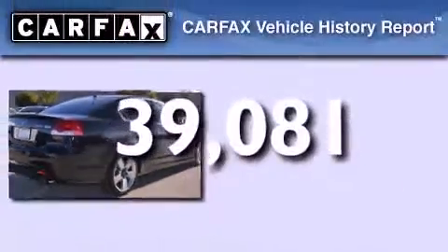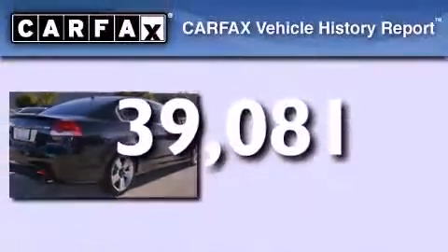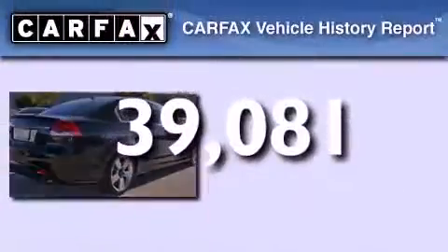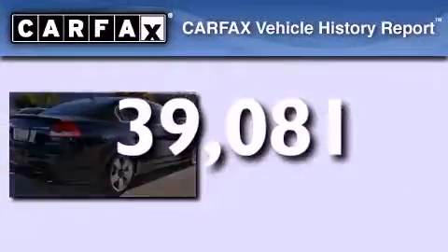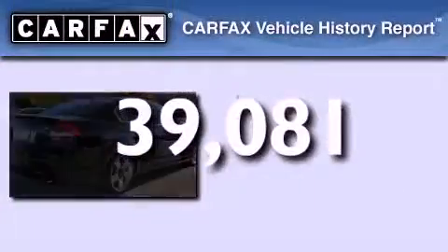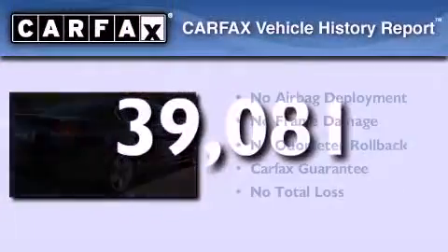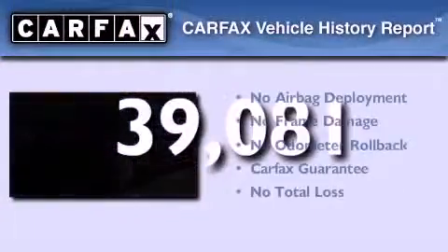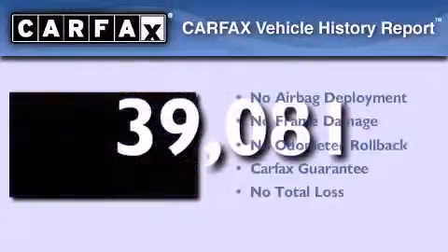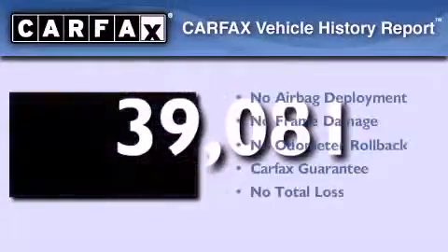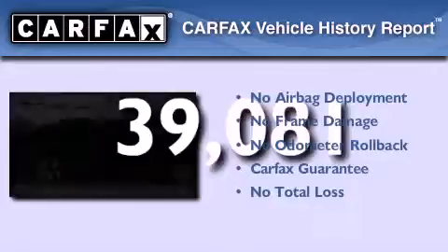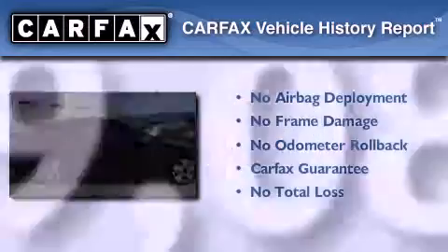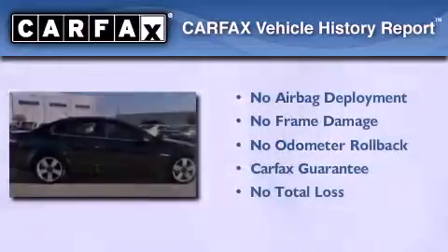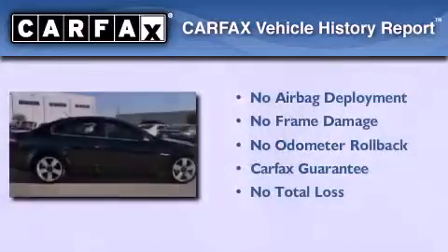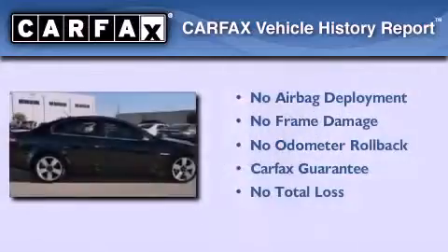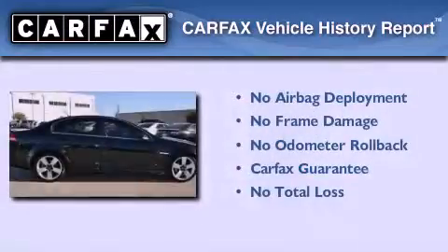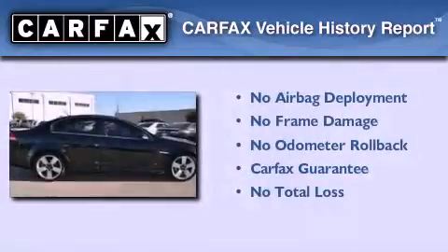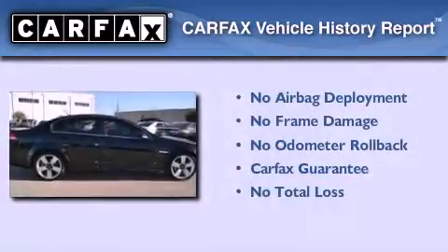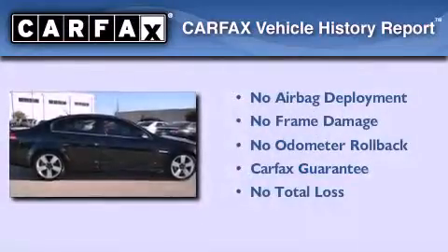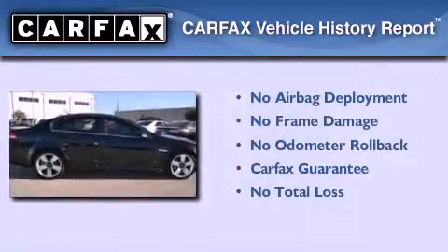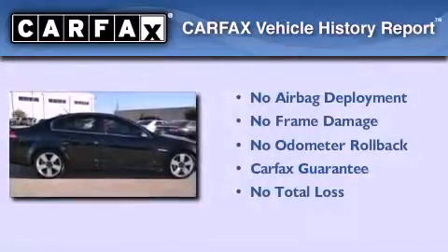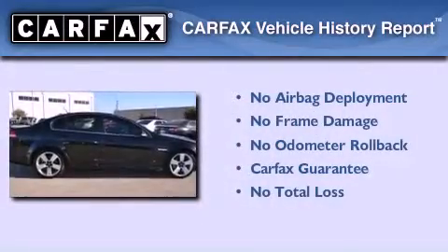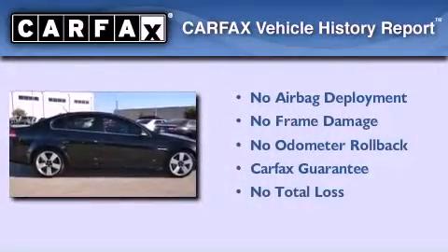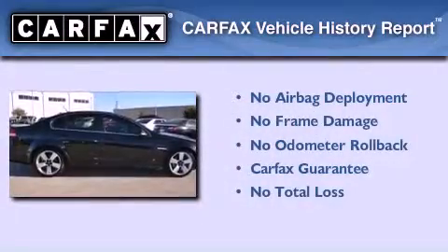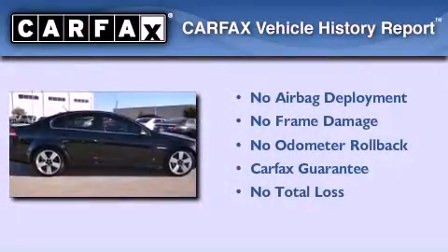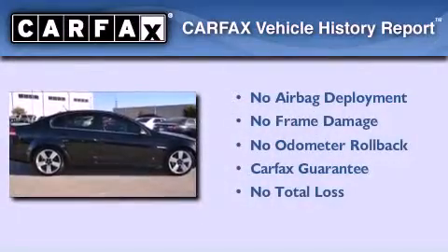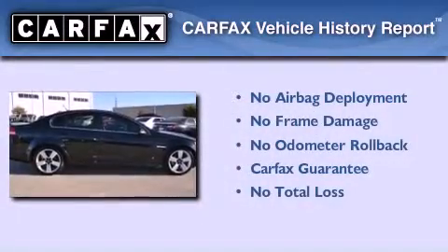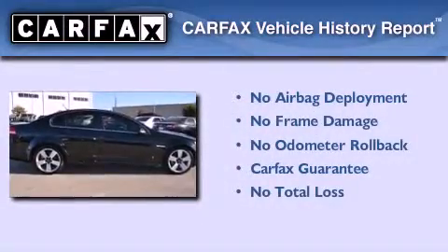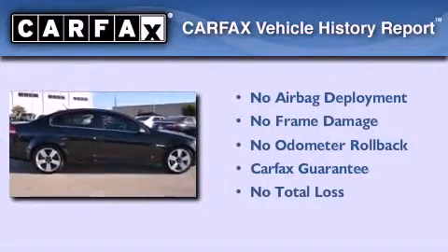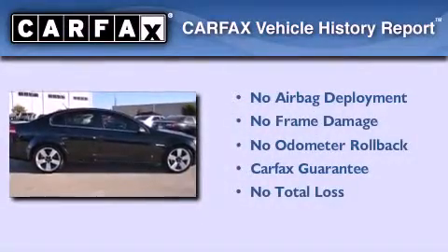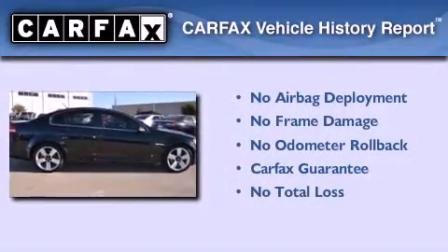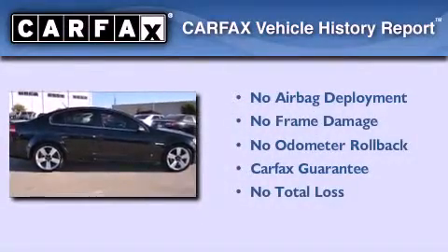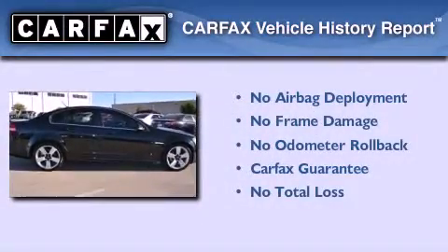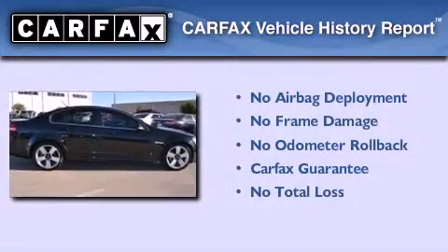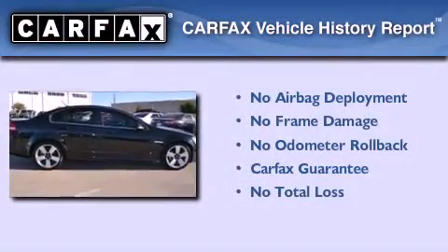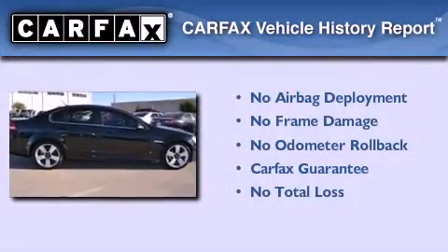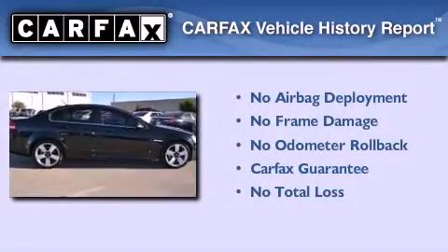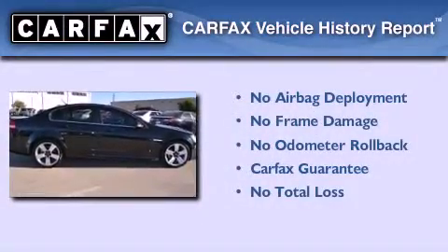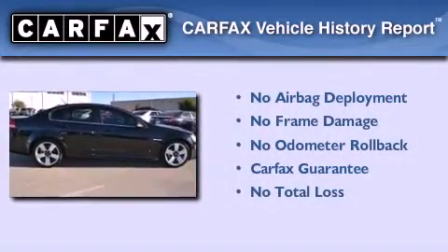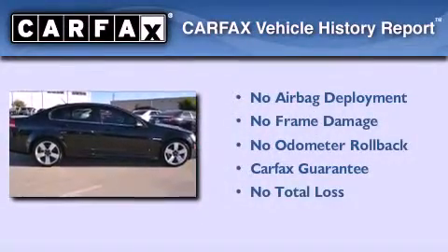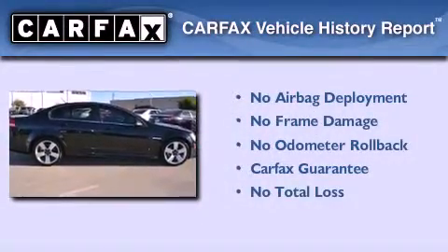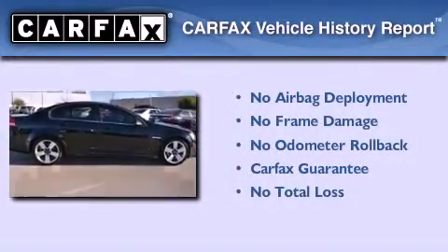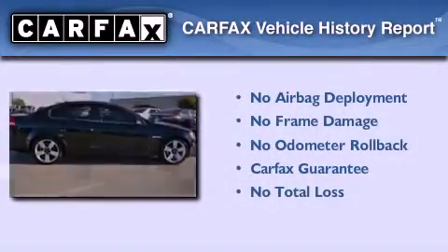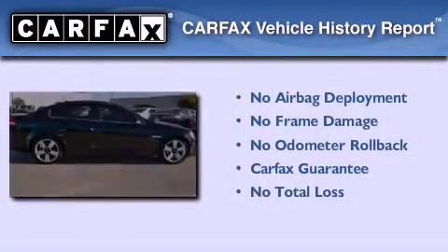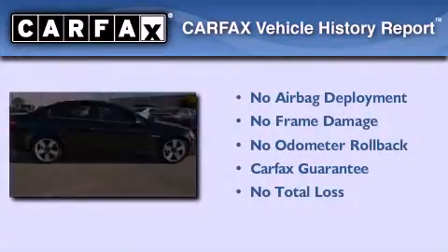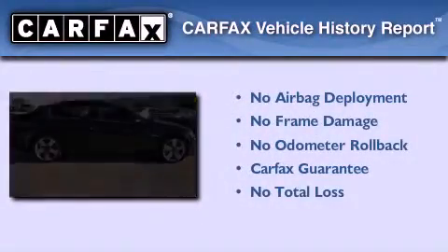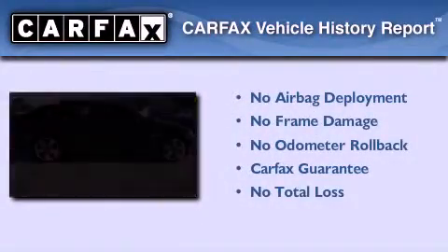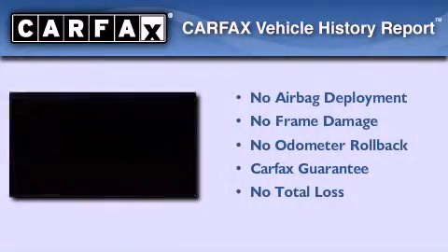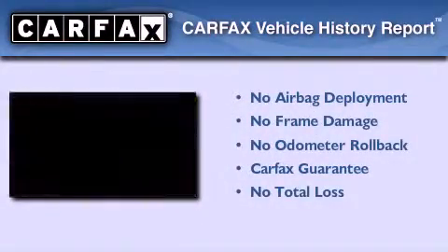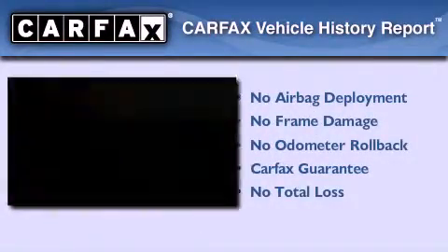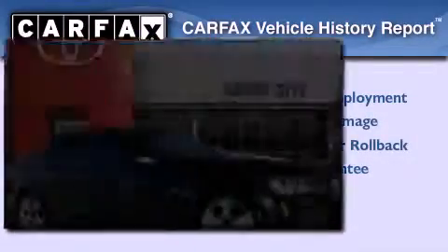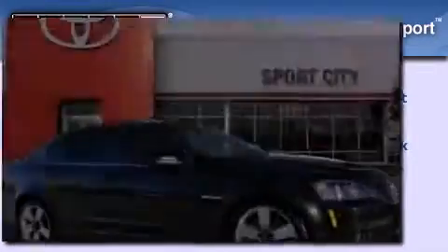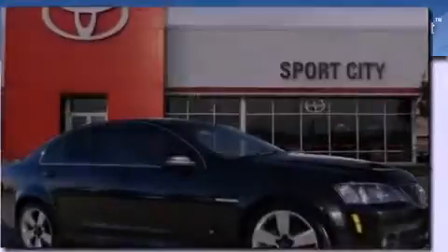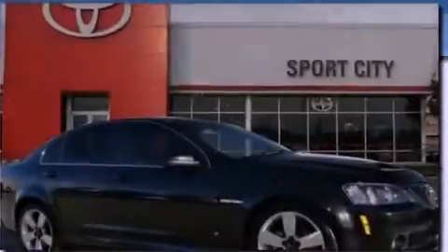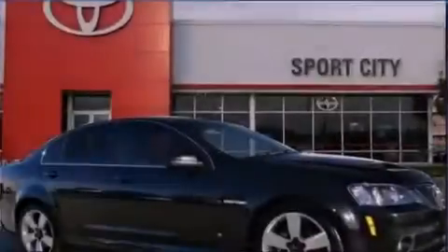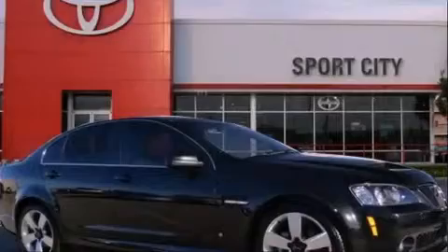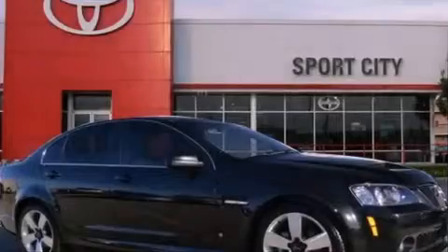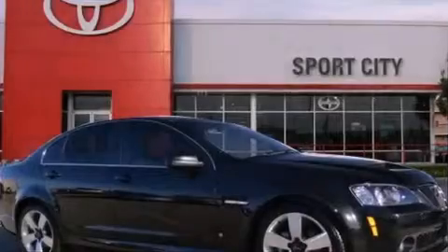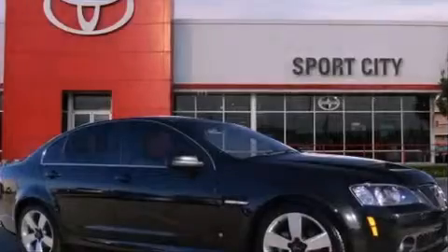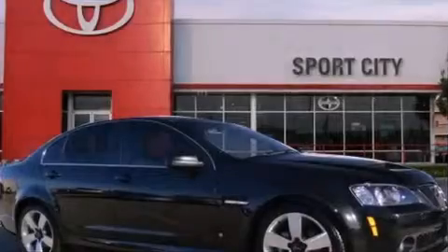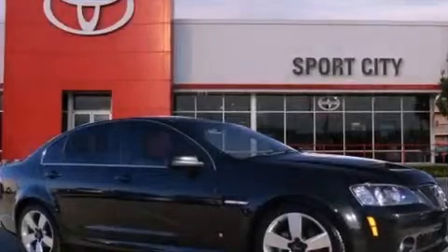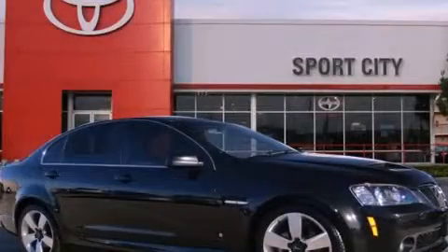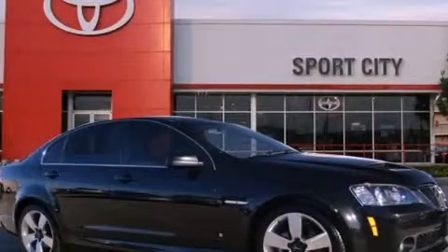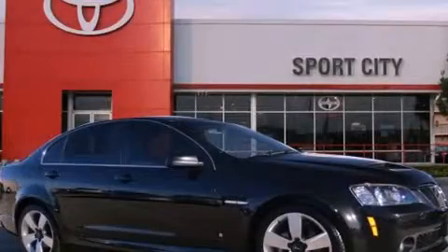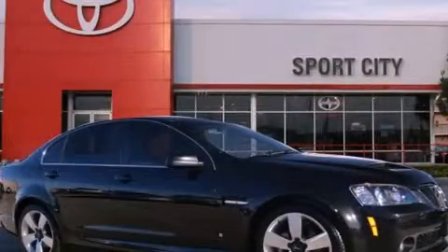Not to mention that this Pontiac qualifies for the Carfax Buy-Back Guarantee. Contact us today to arrange your test drive.